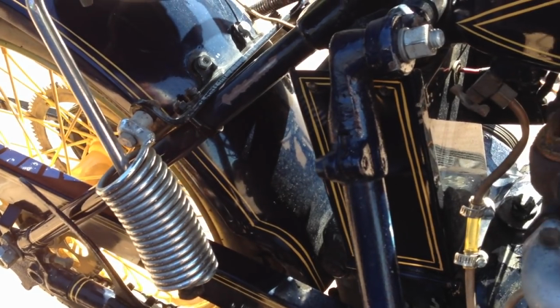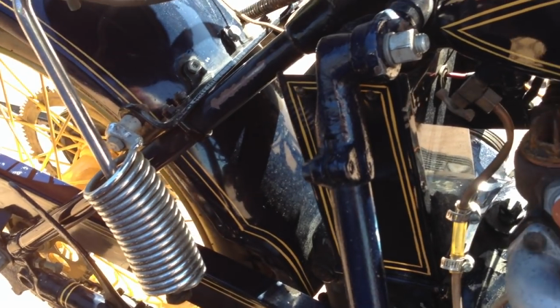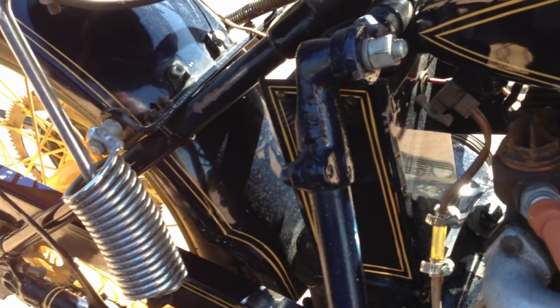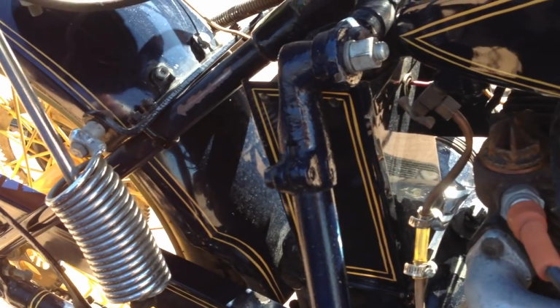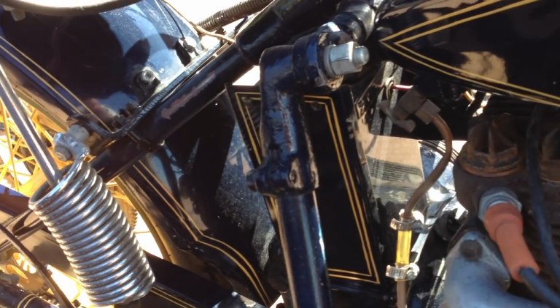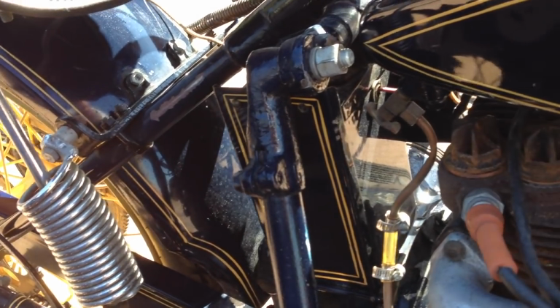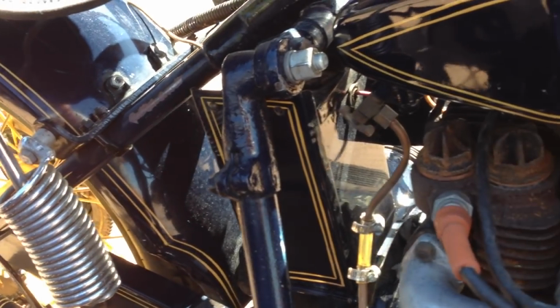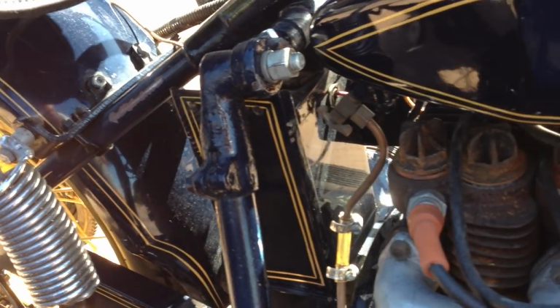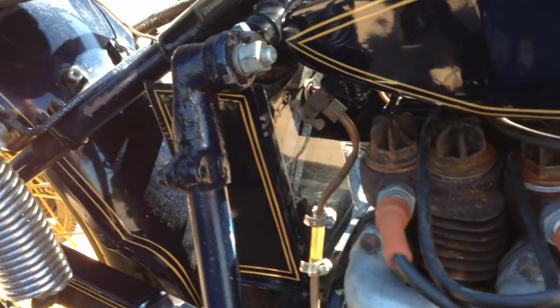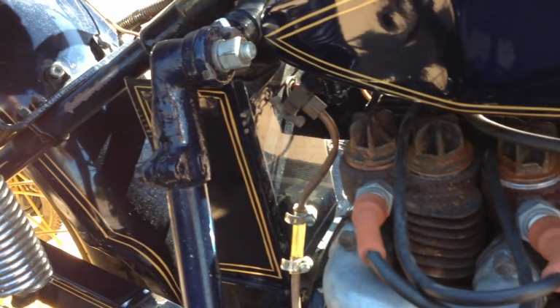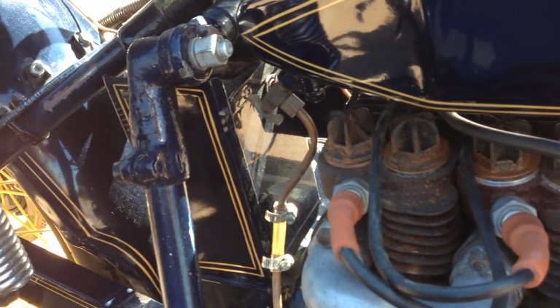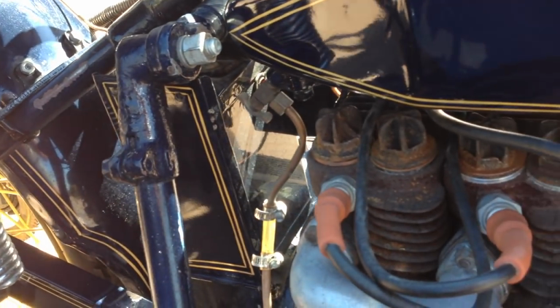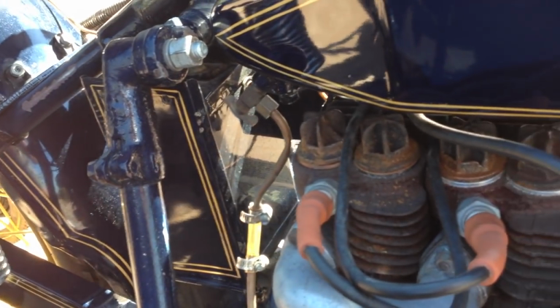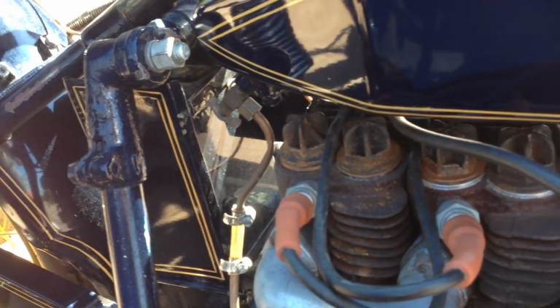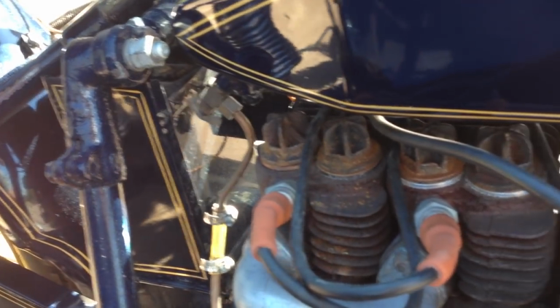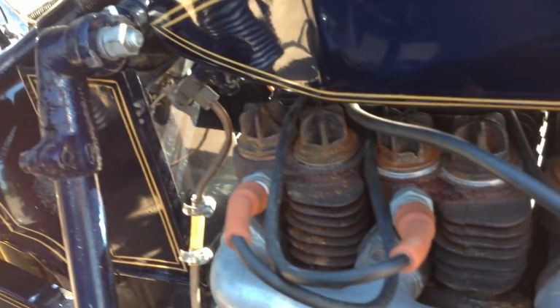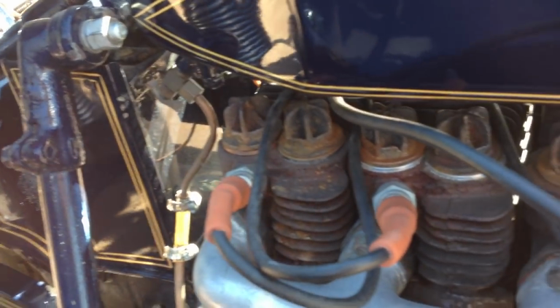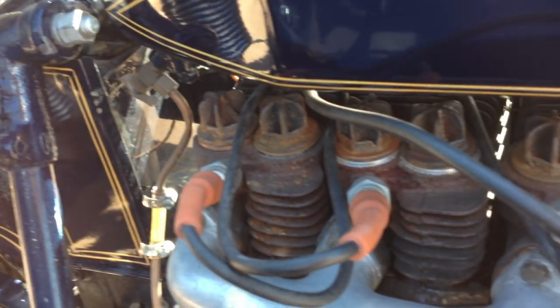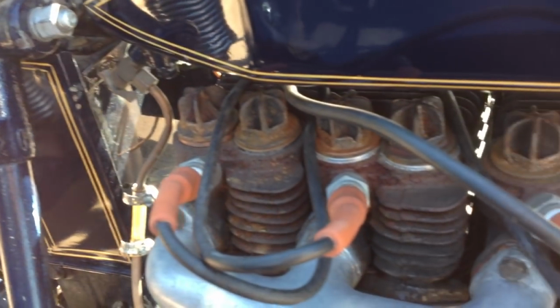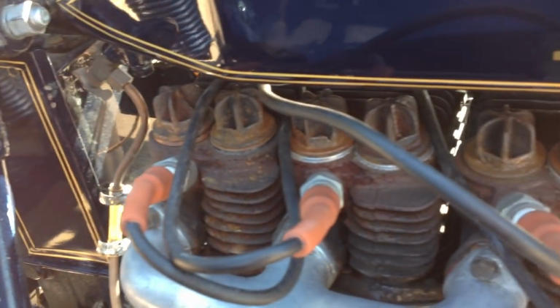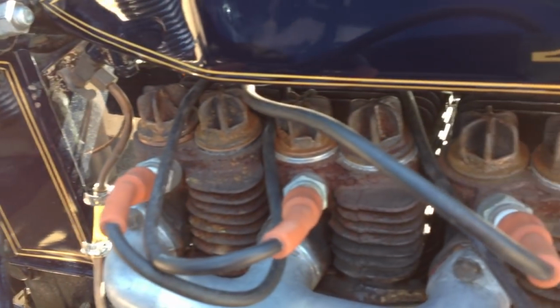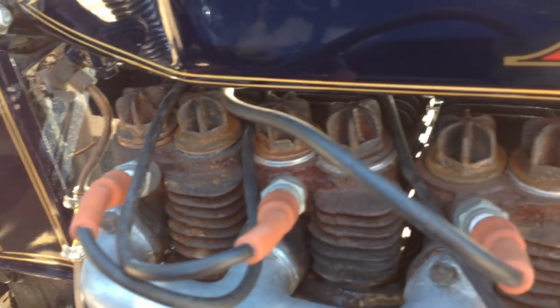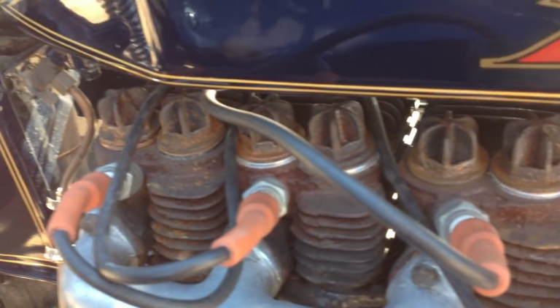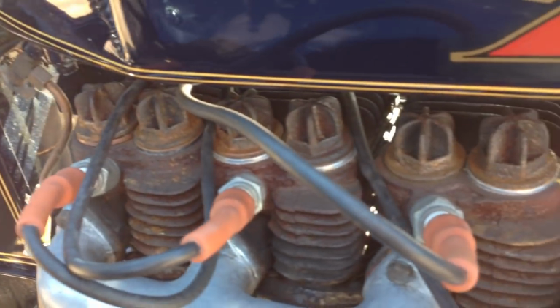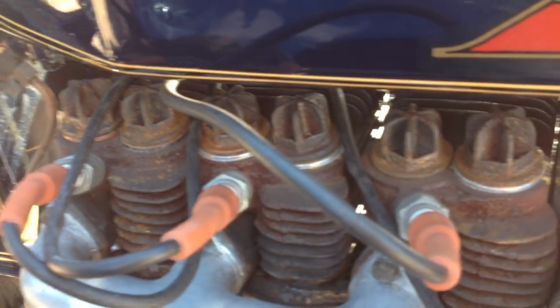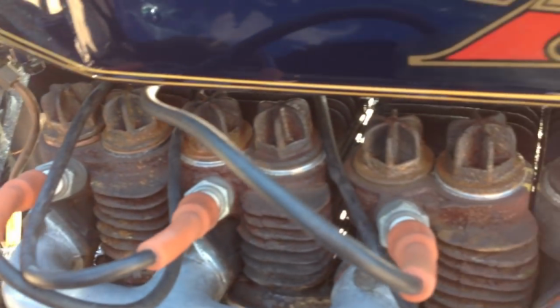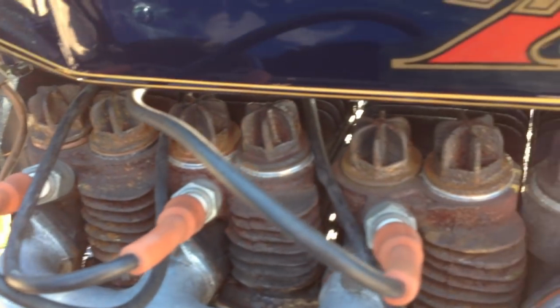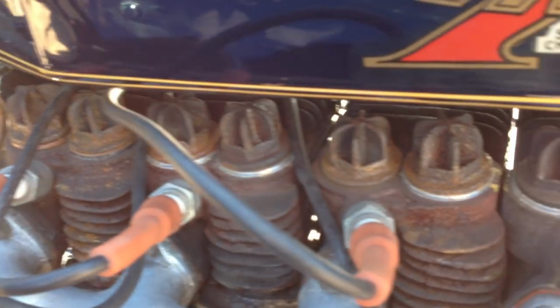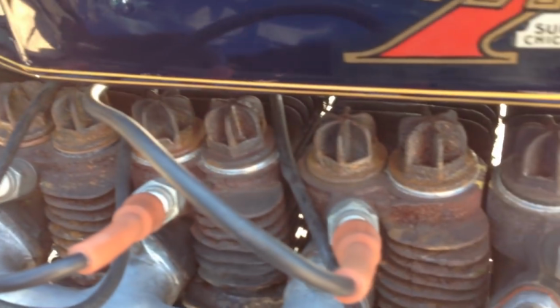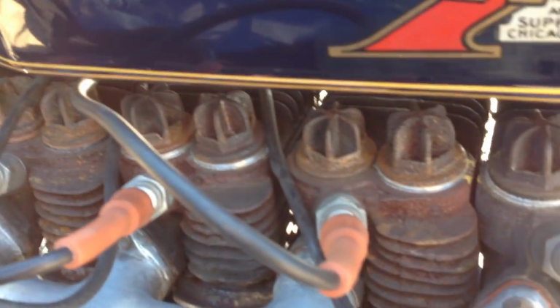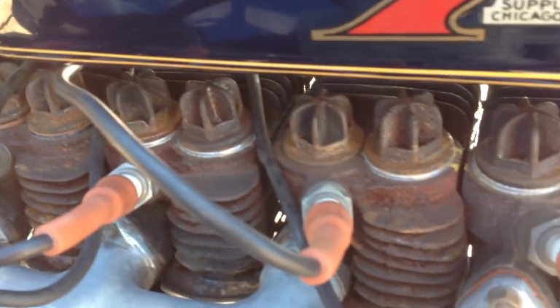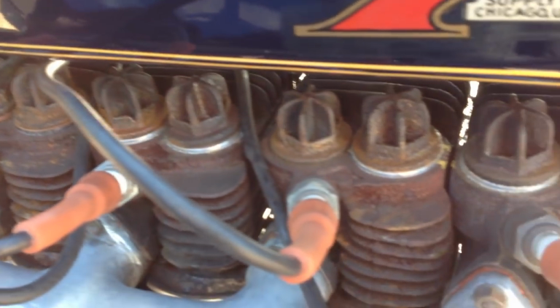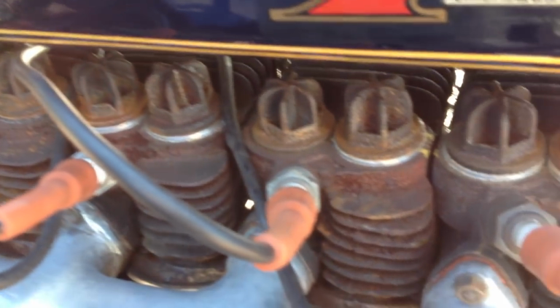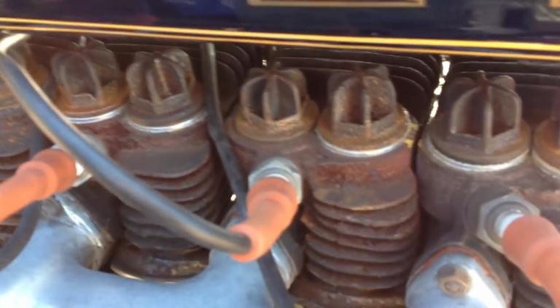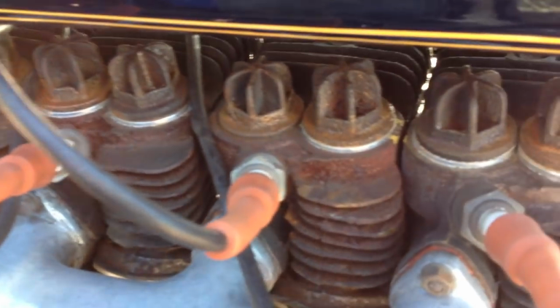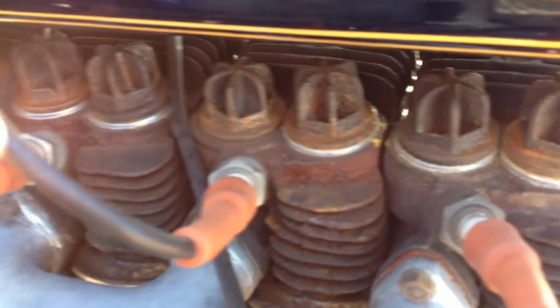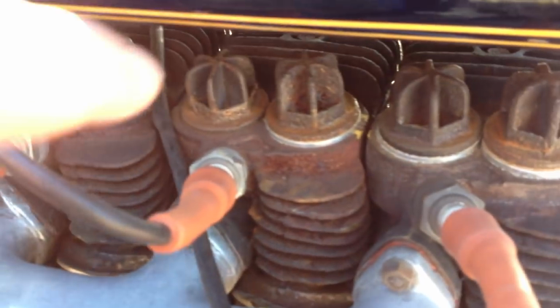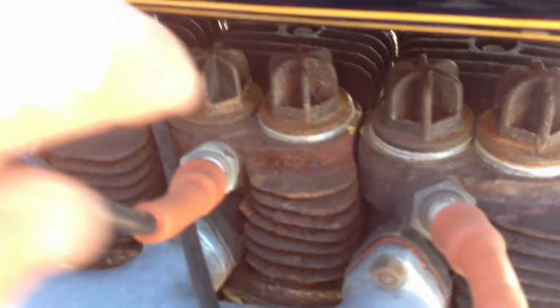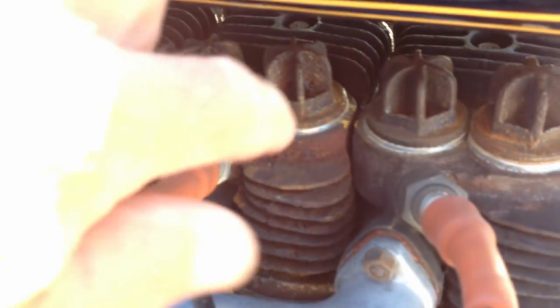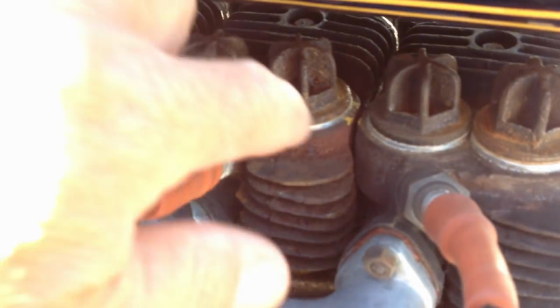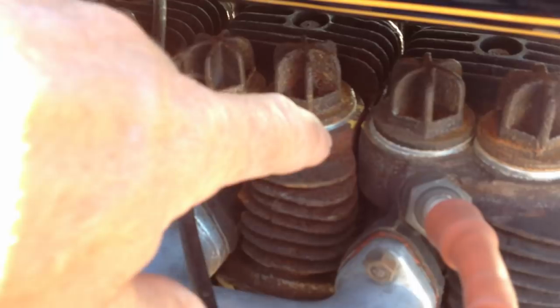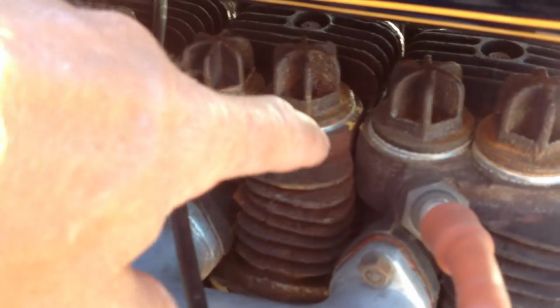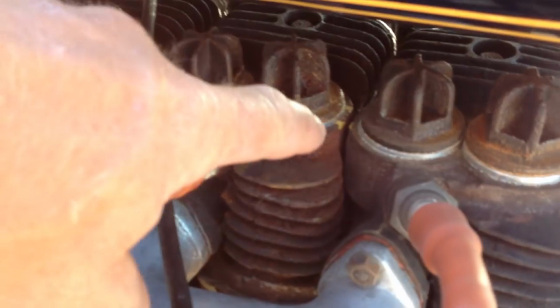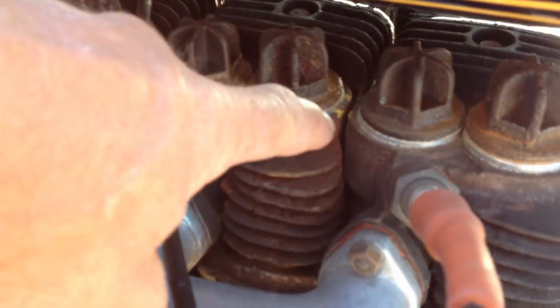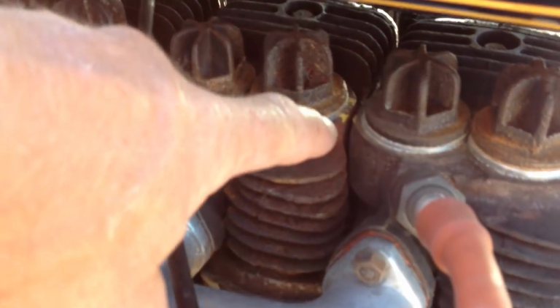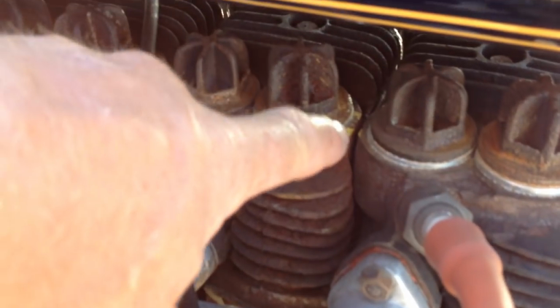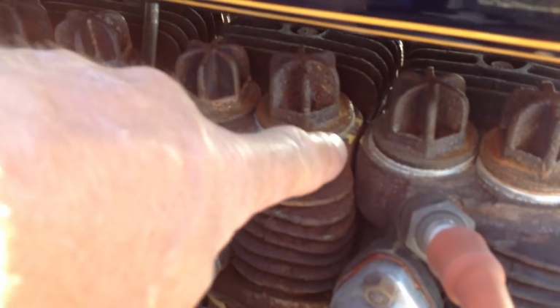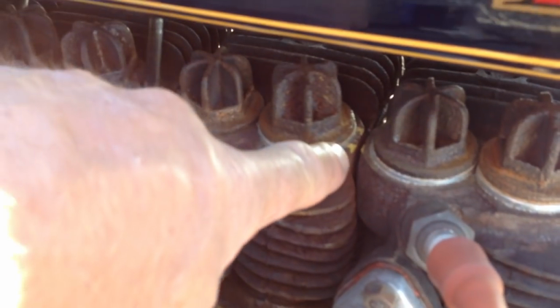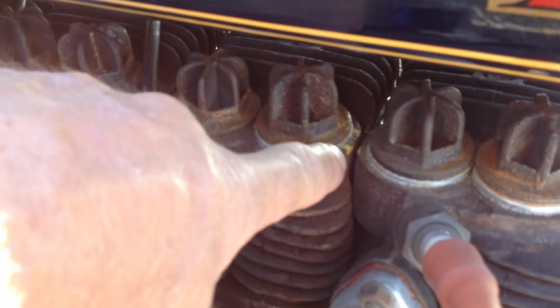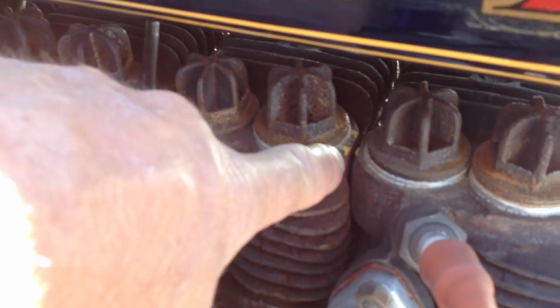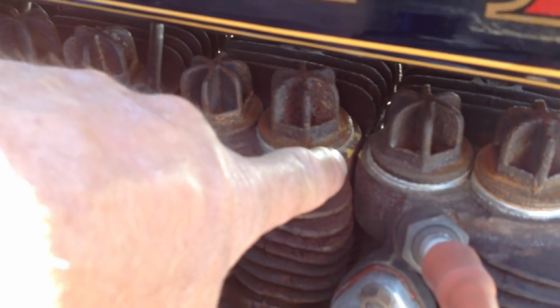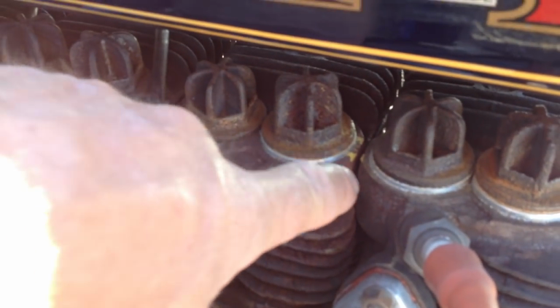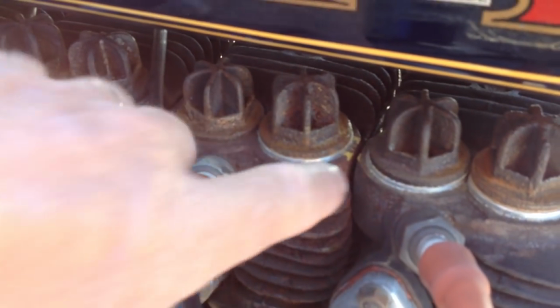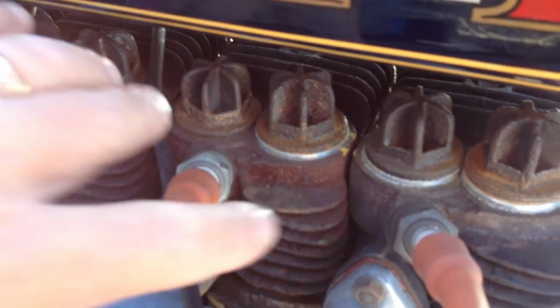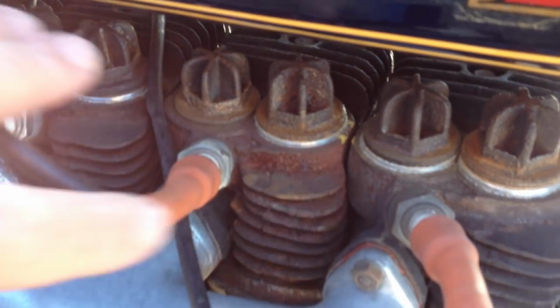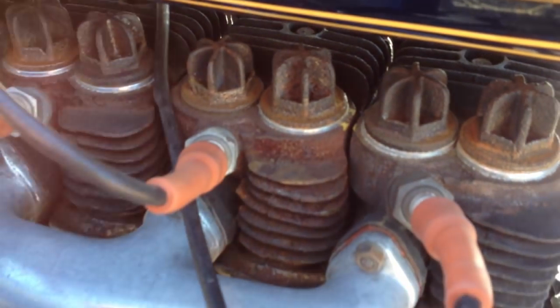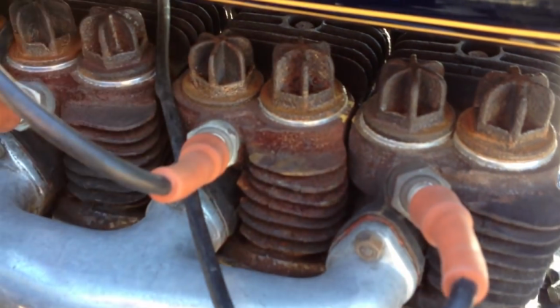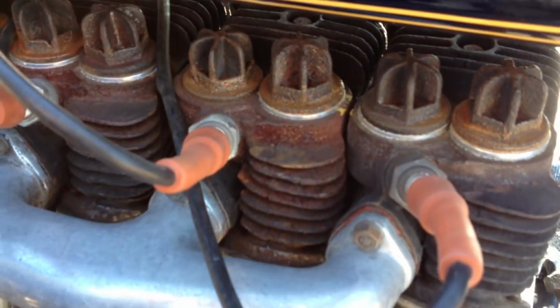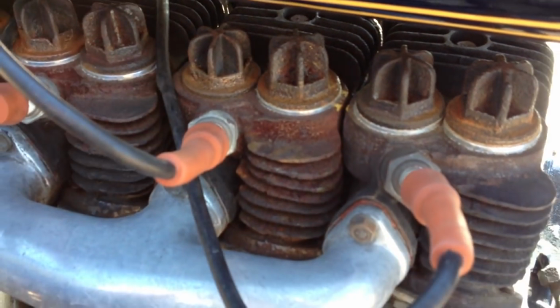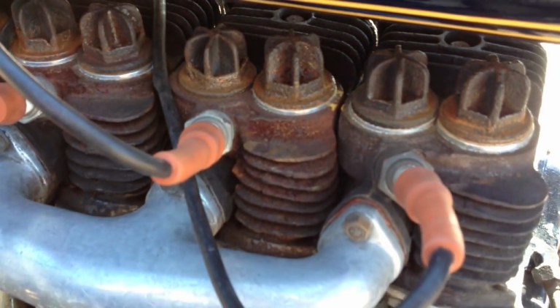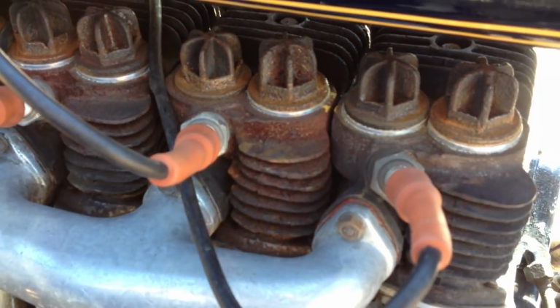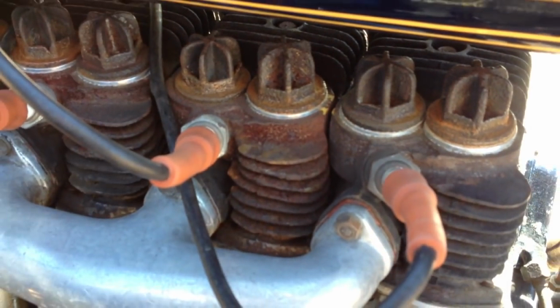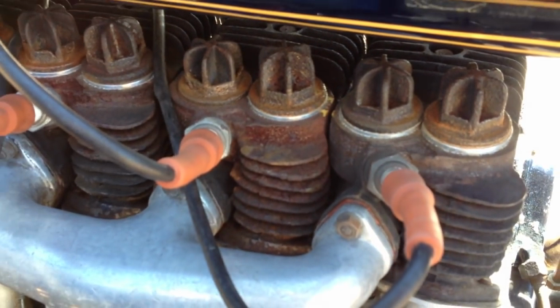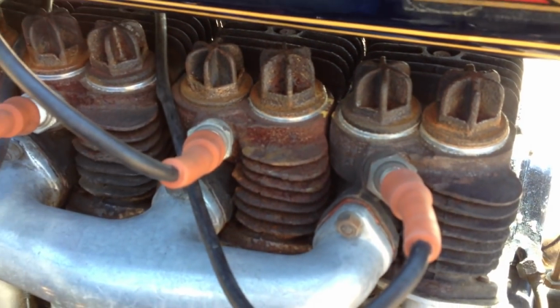I did notice that there was one hairline crack in the number two cylinder right here, so that is going to need to be addressed.